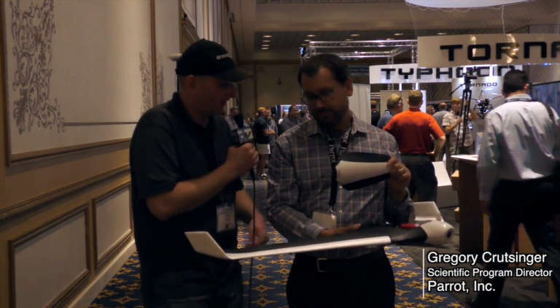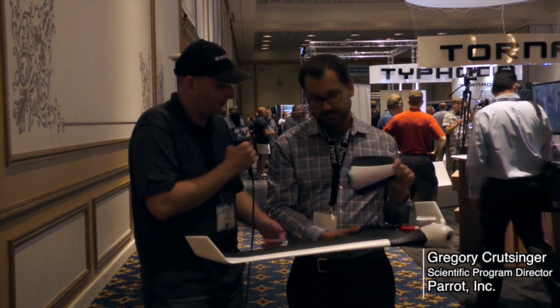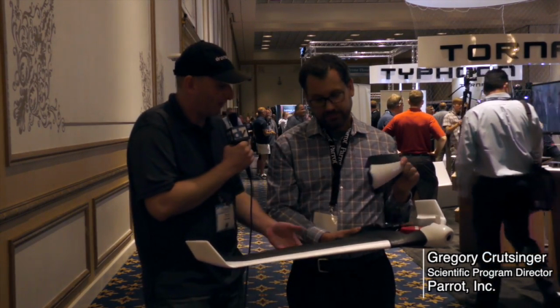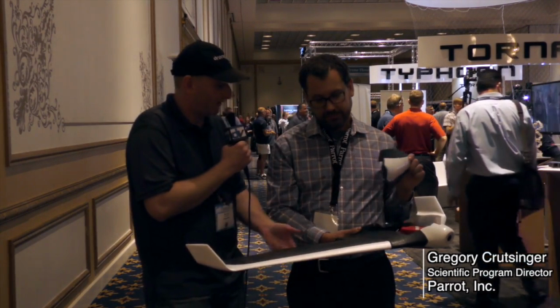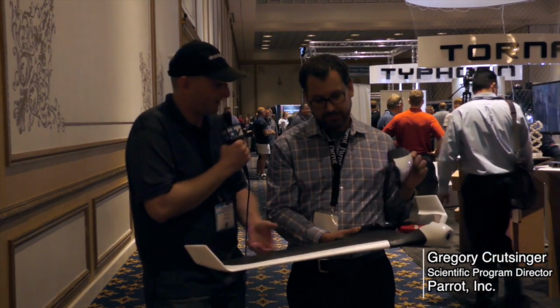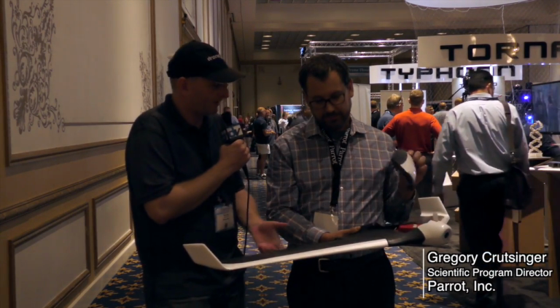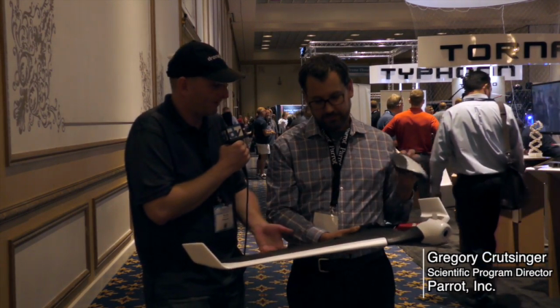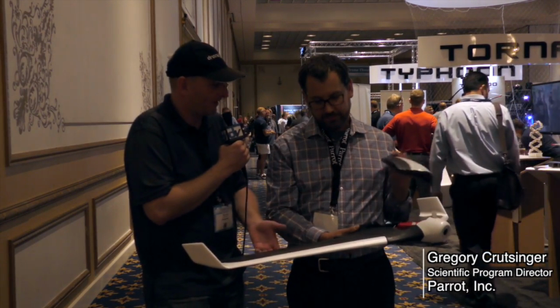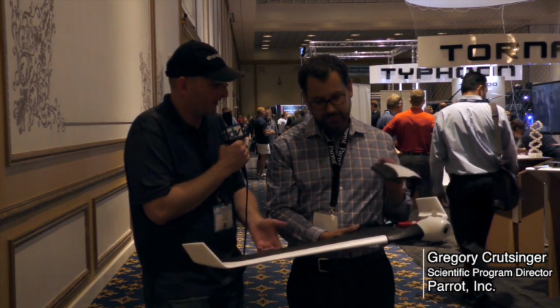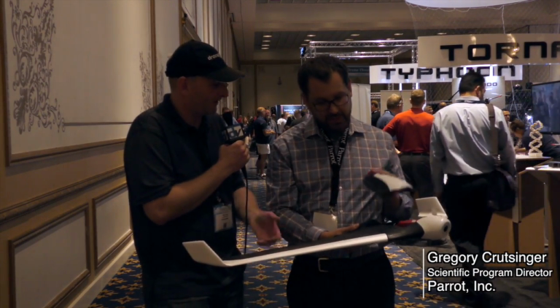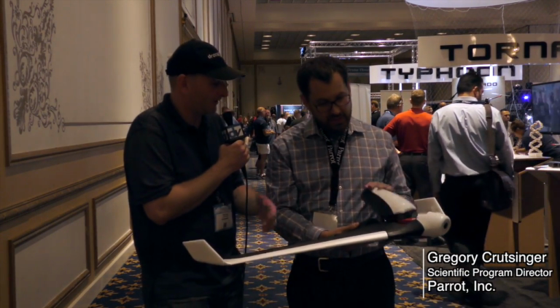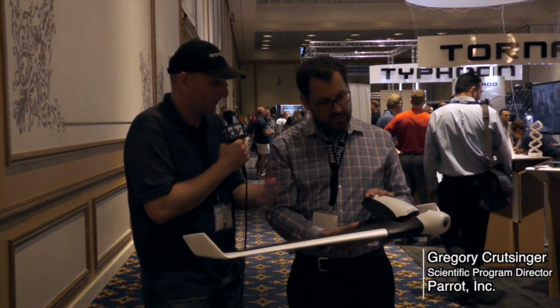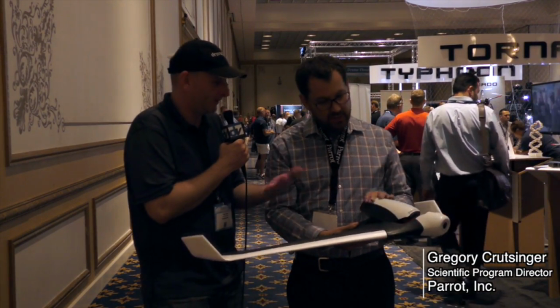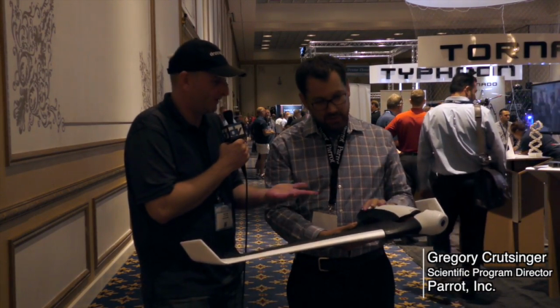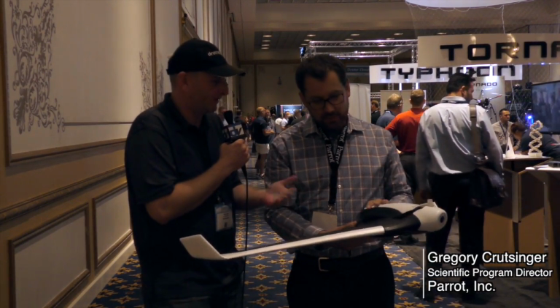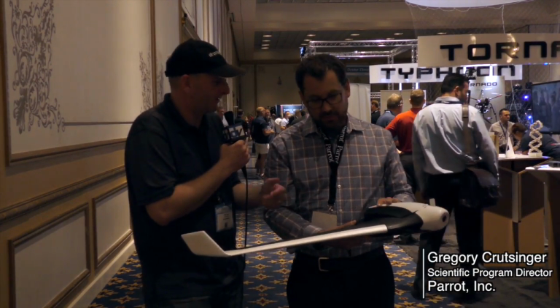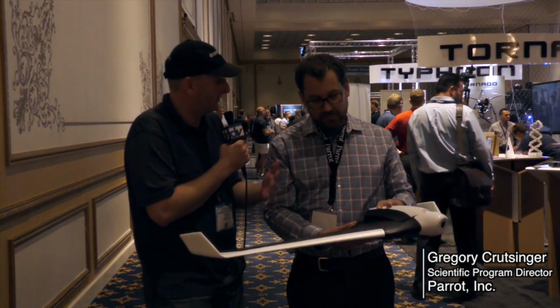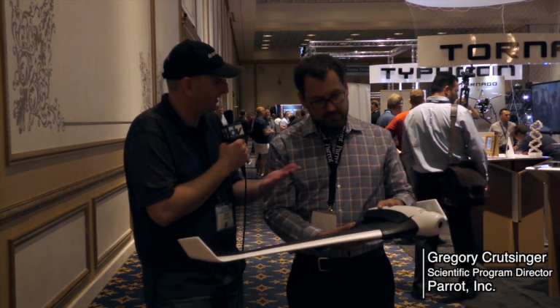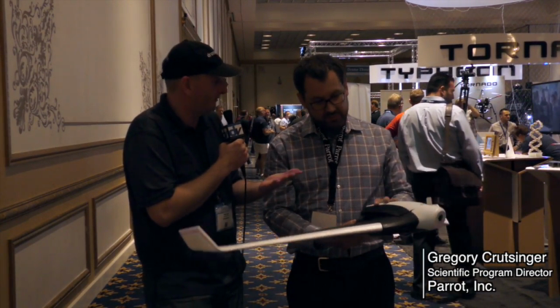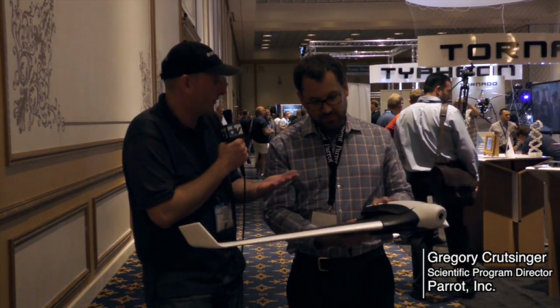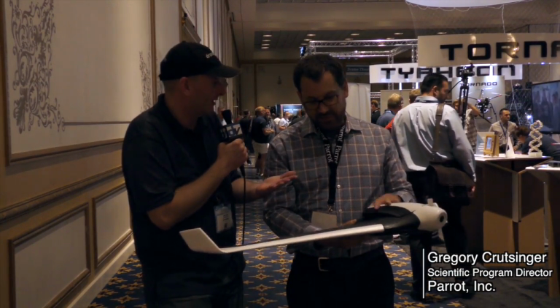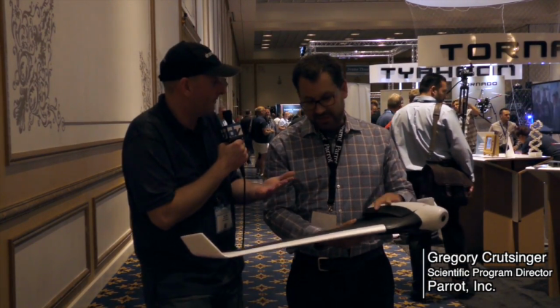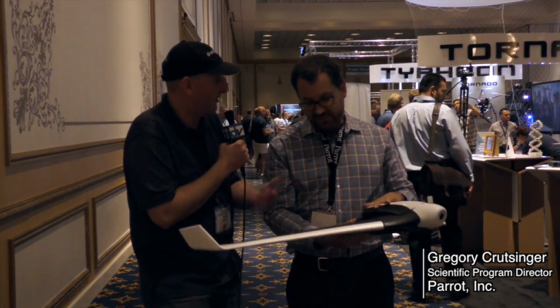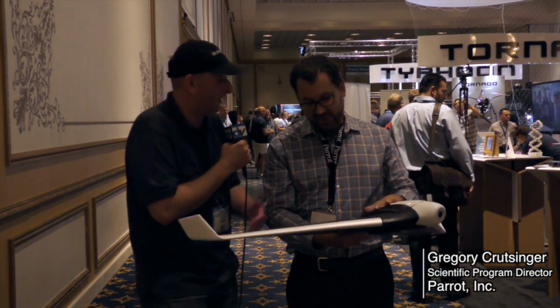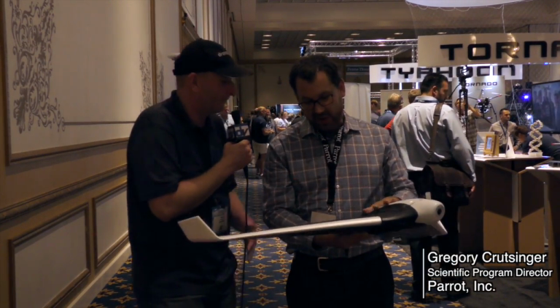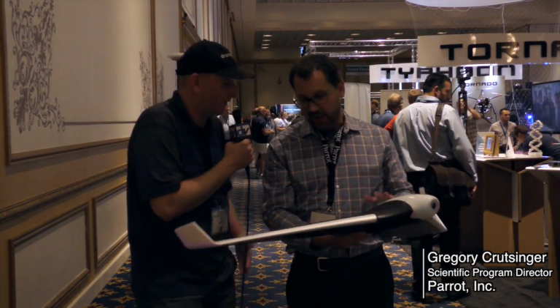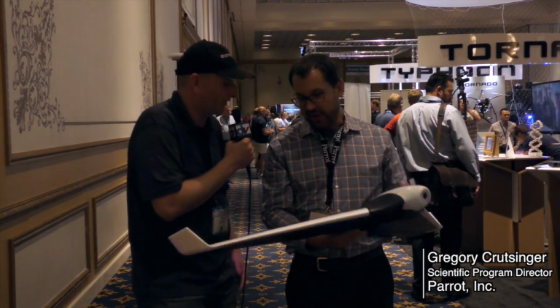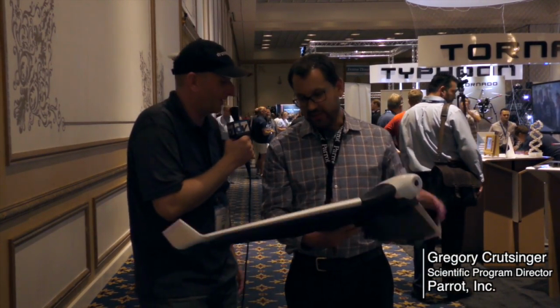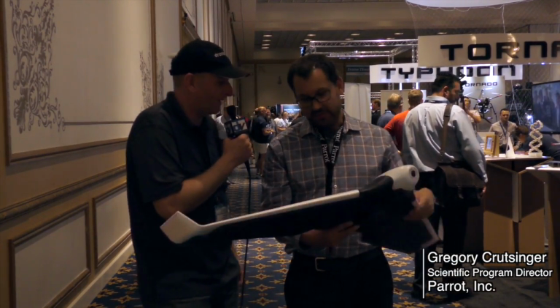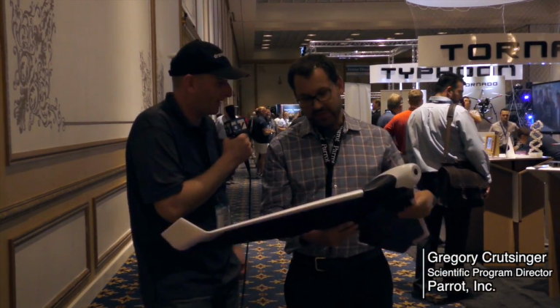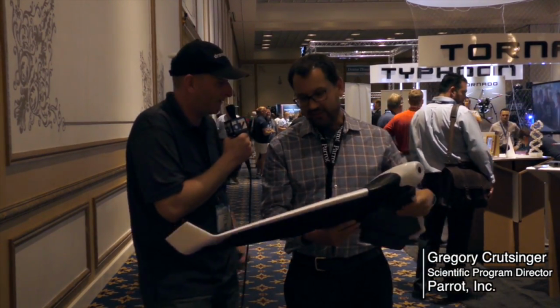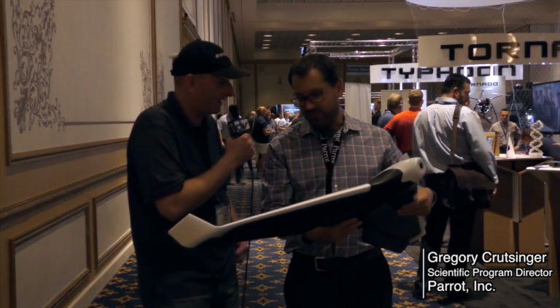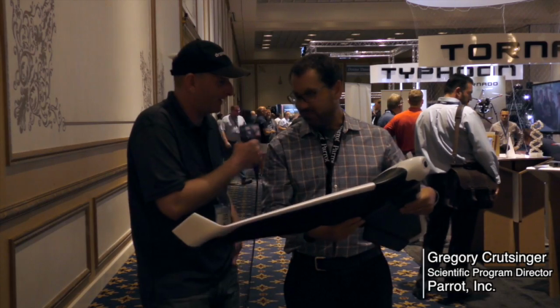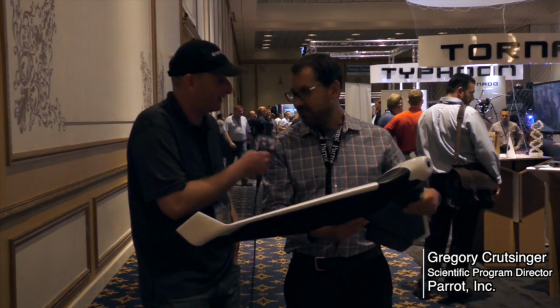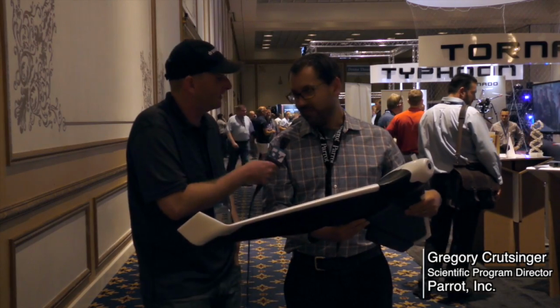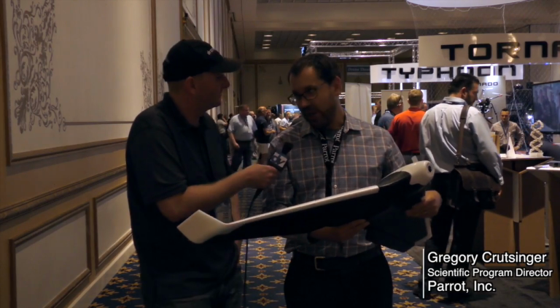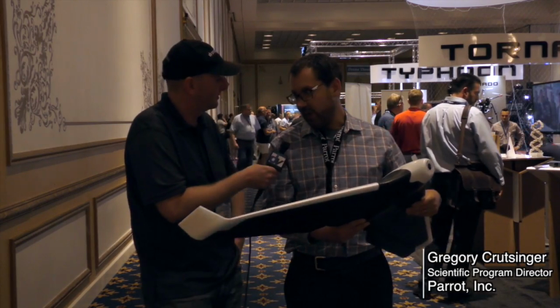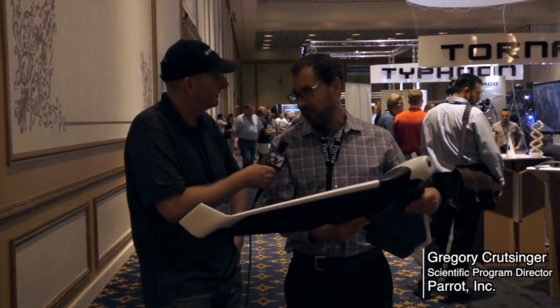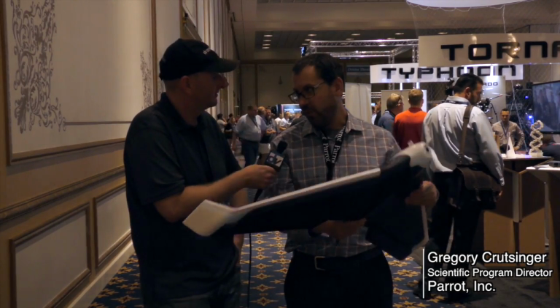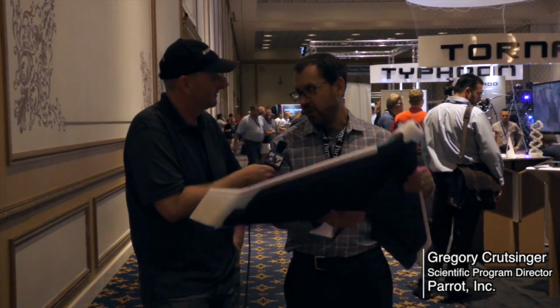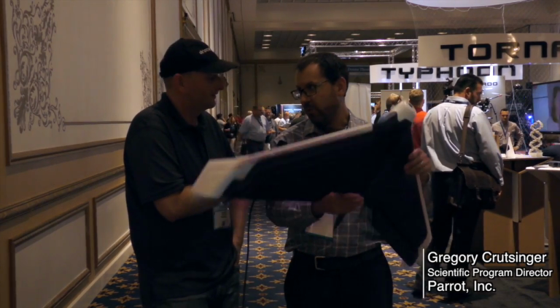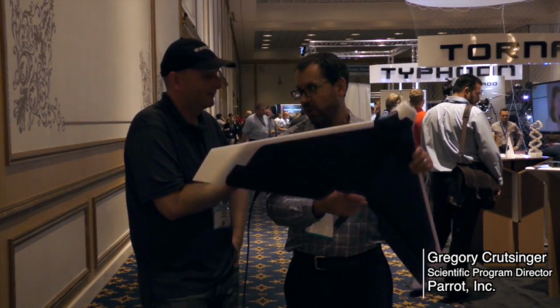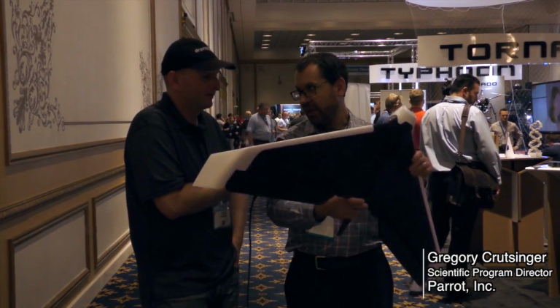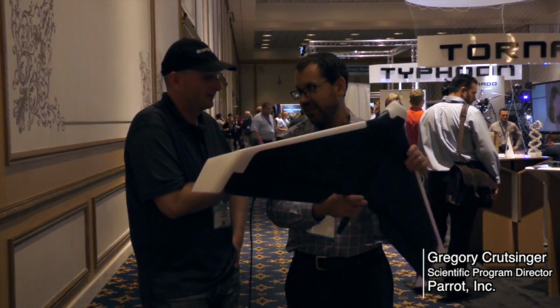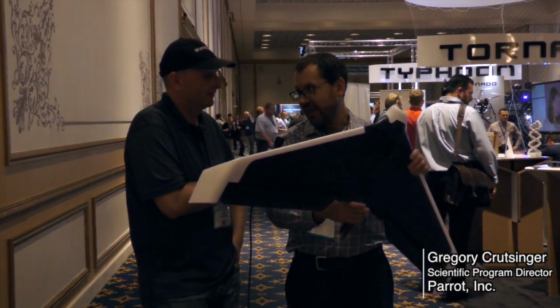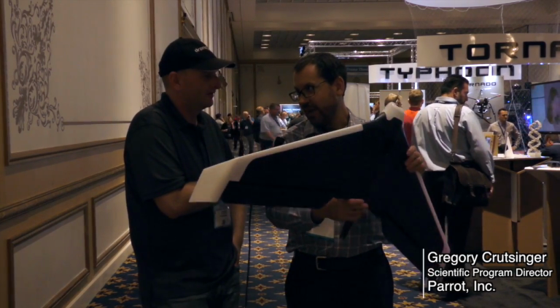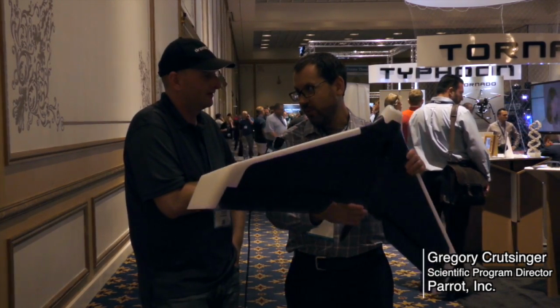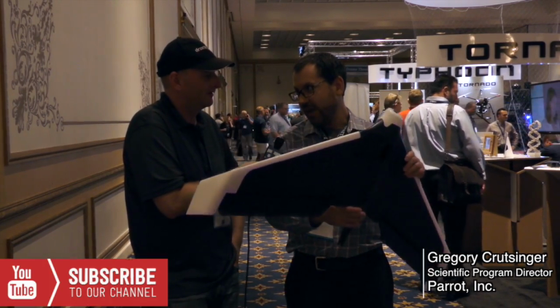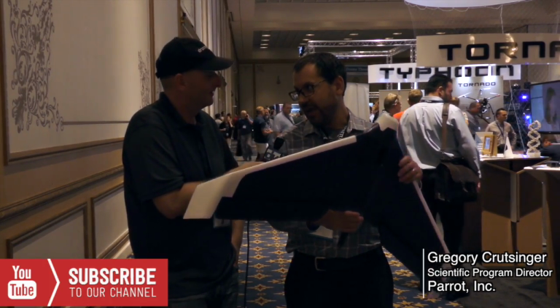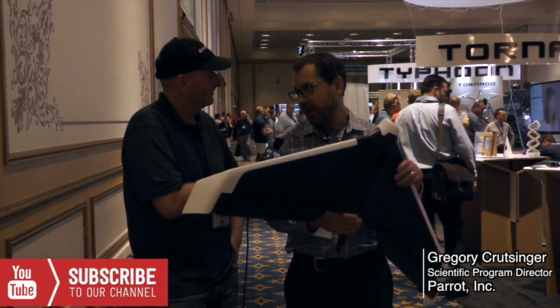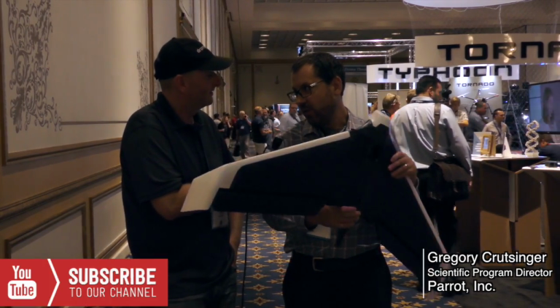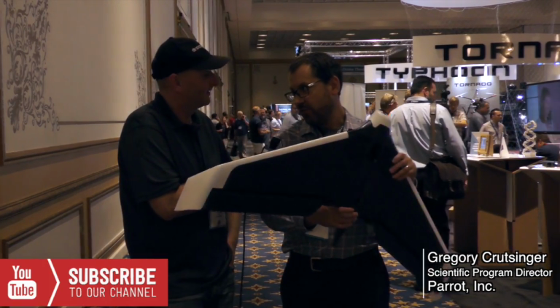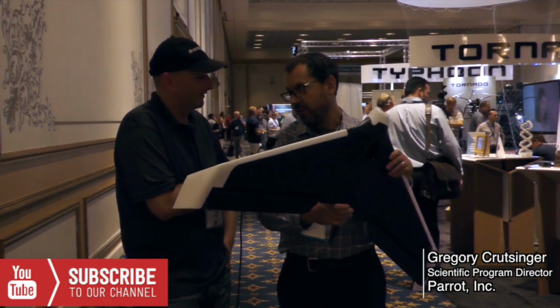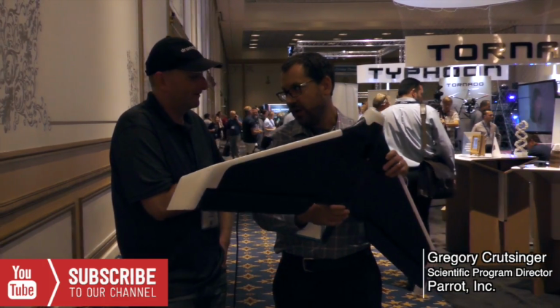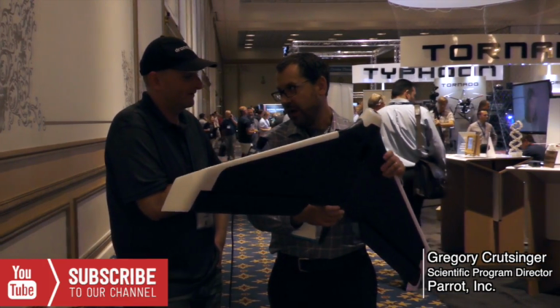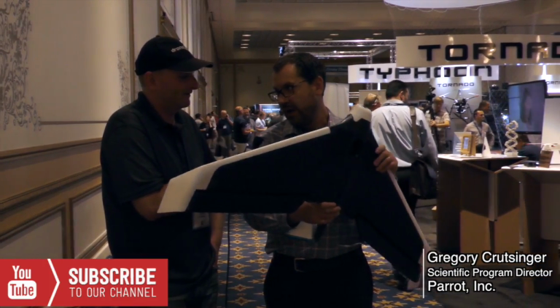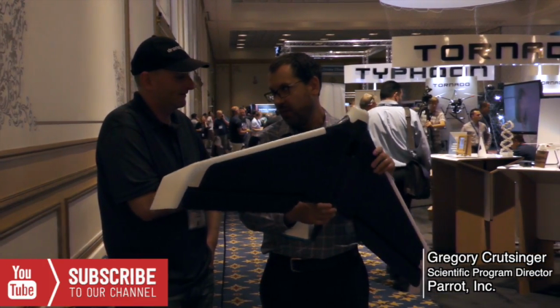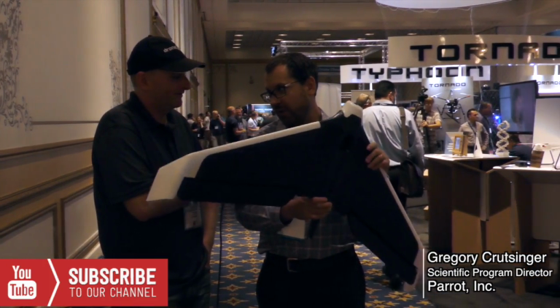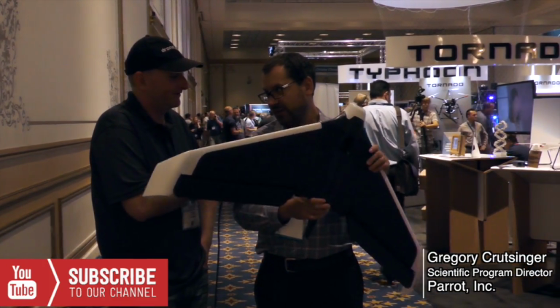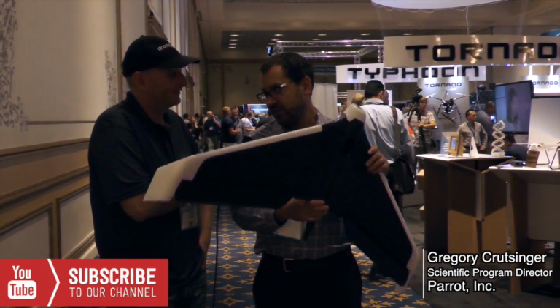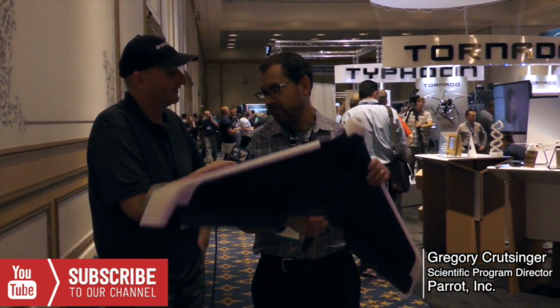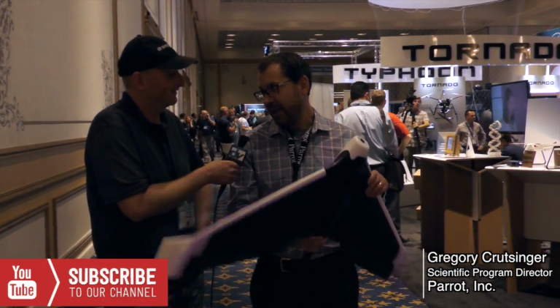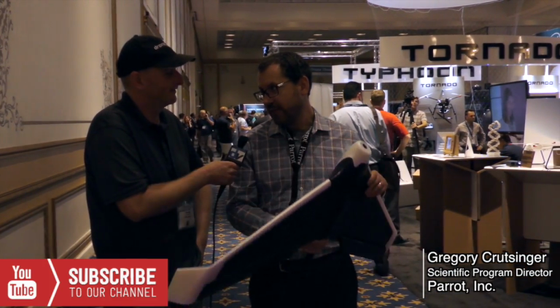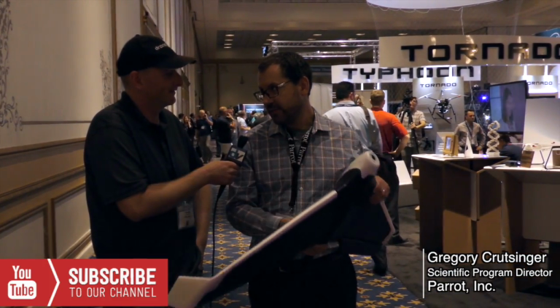The wings come apart, so it's easily foldable and you can put it in a backpack. Very portable and lightweight at around two pounds.